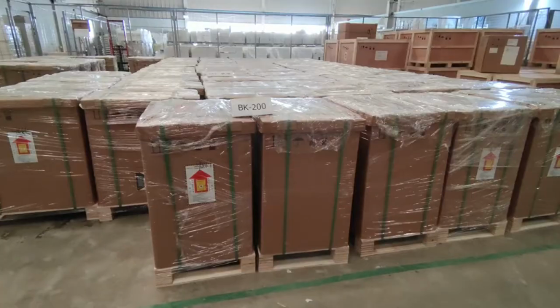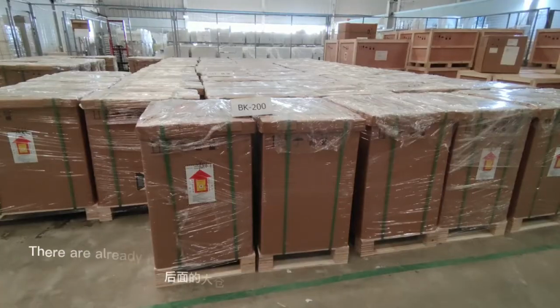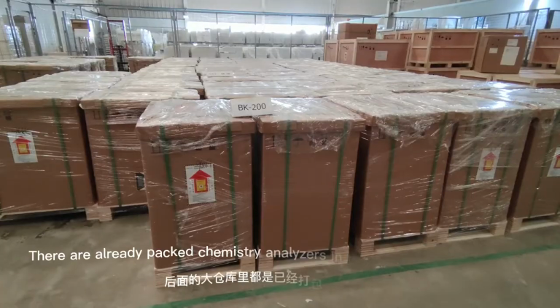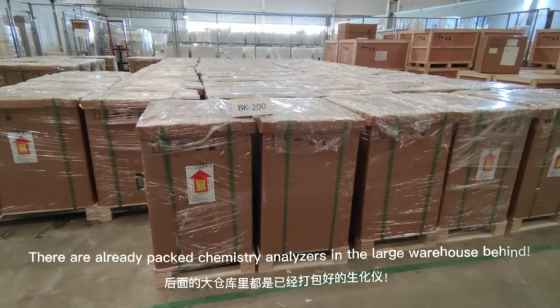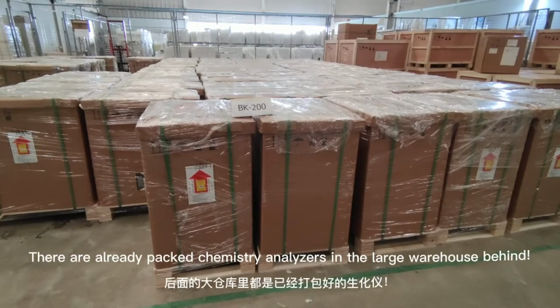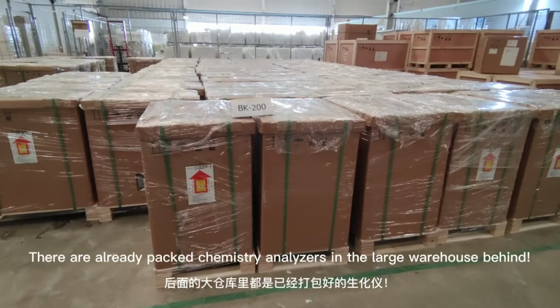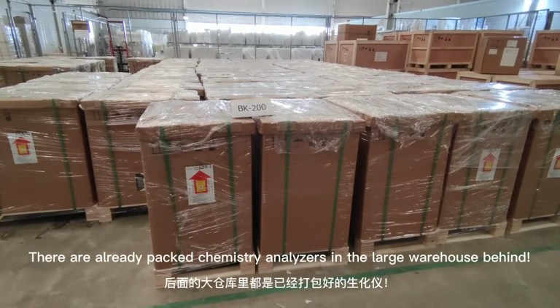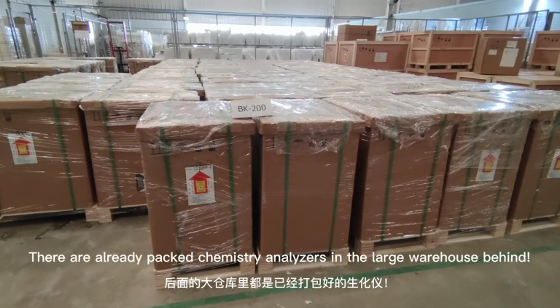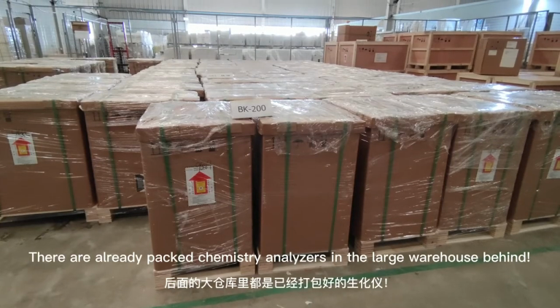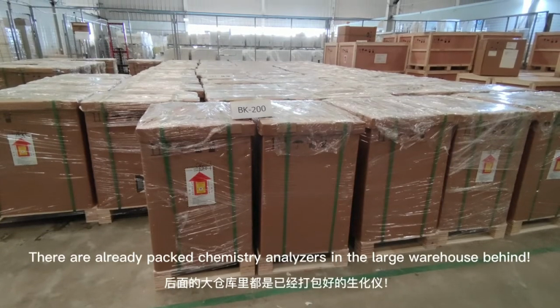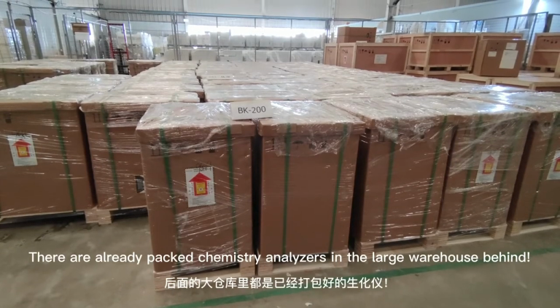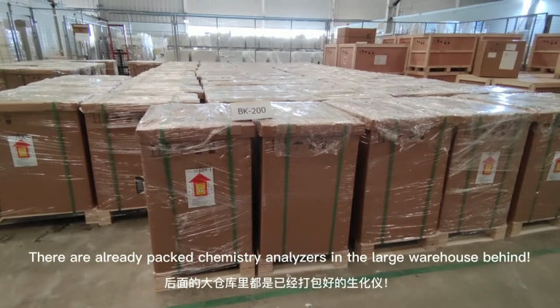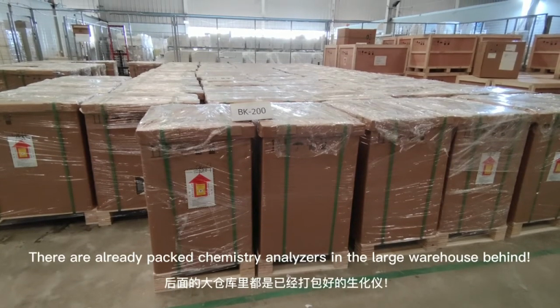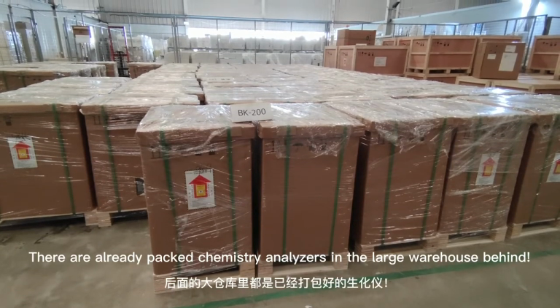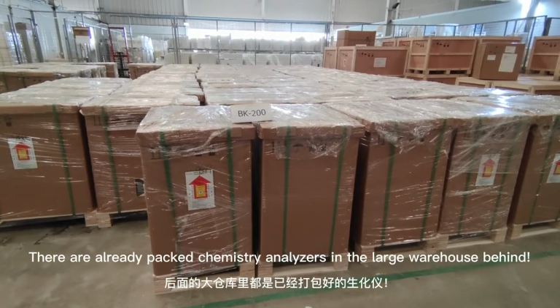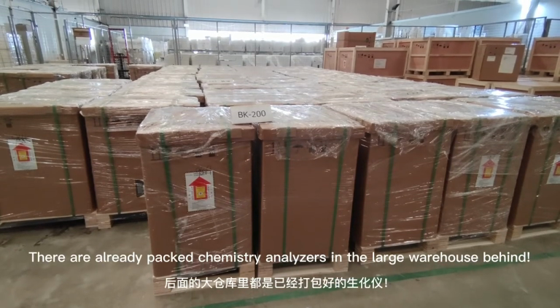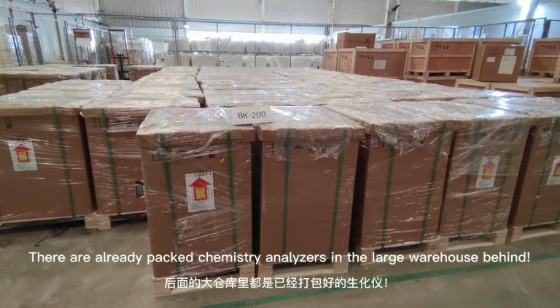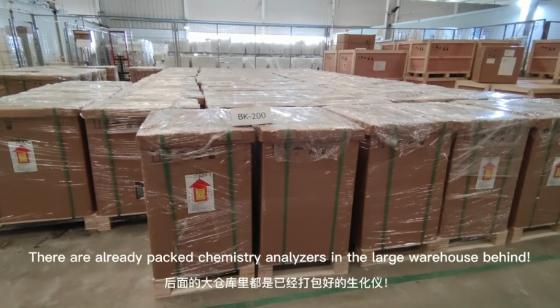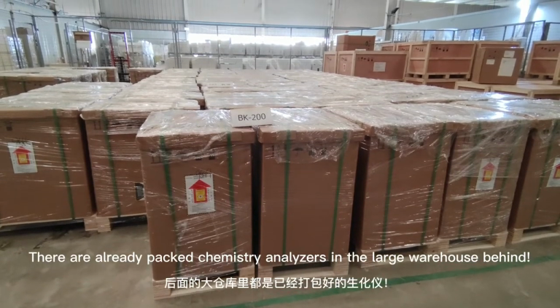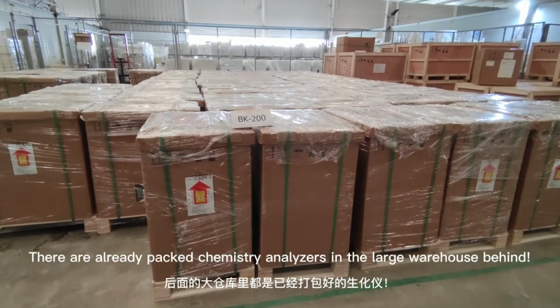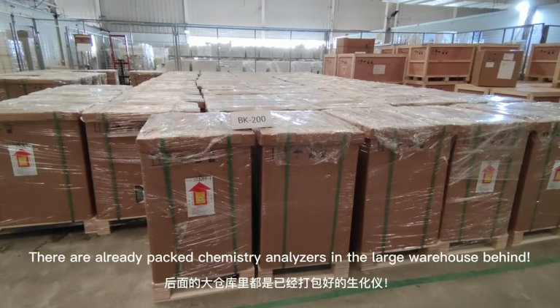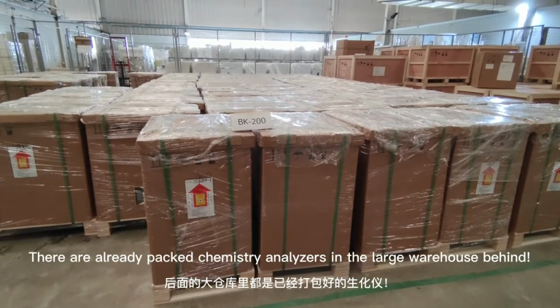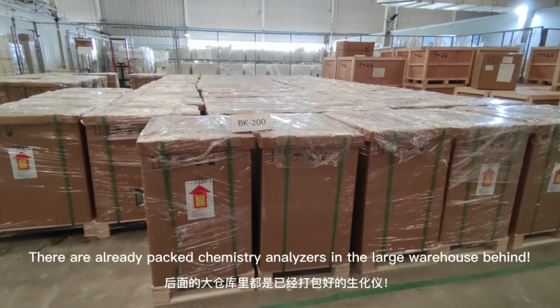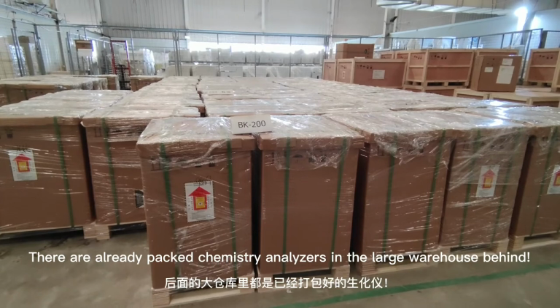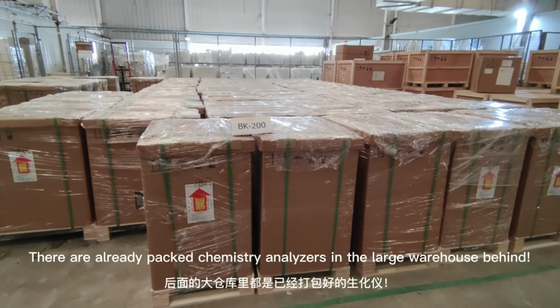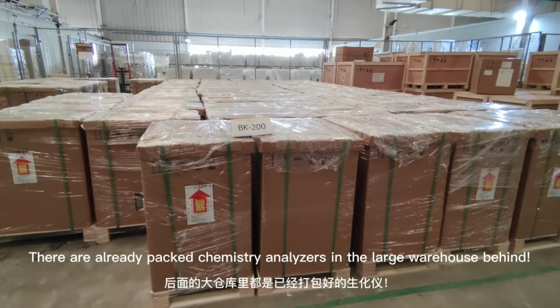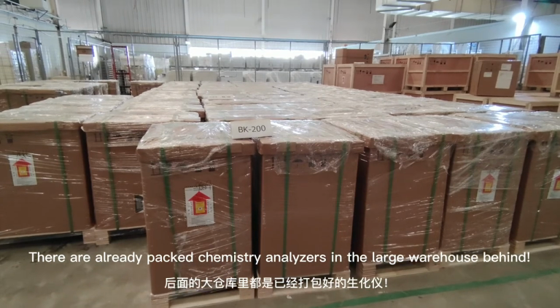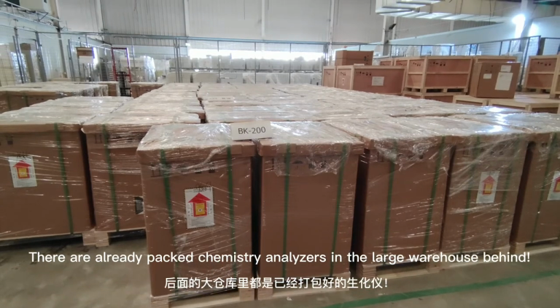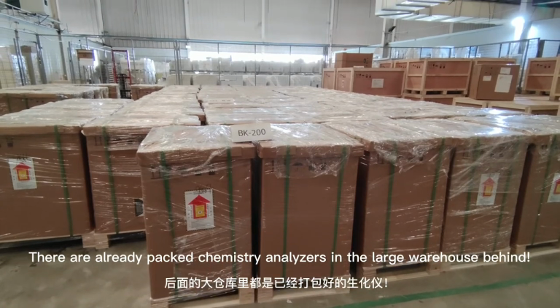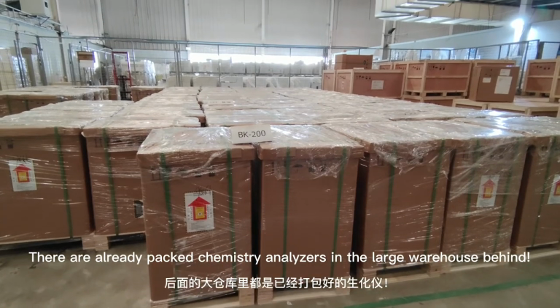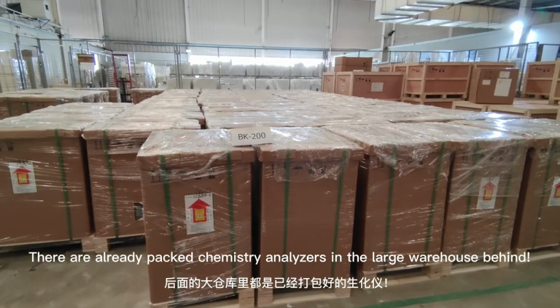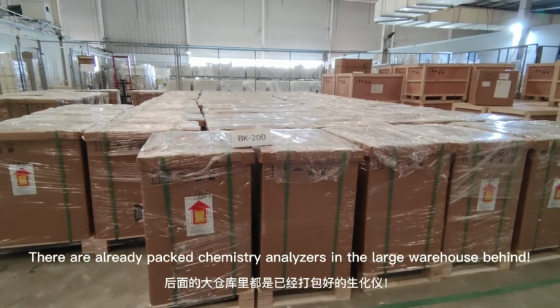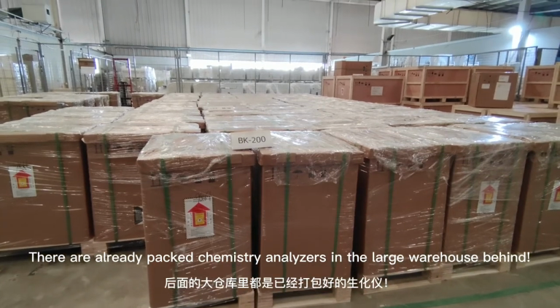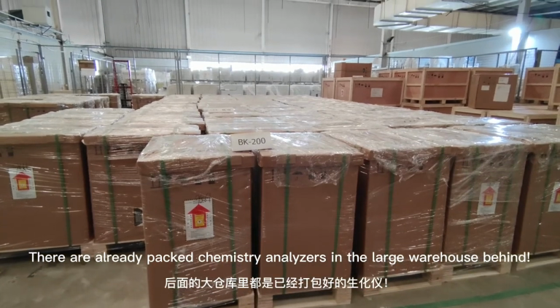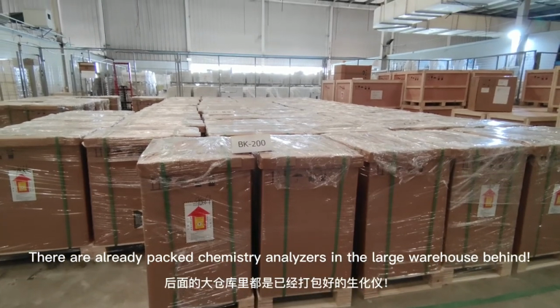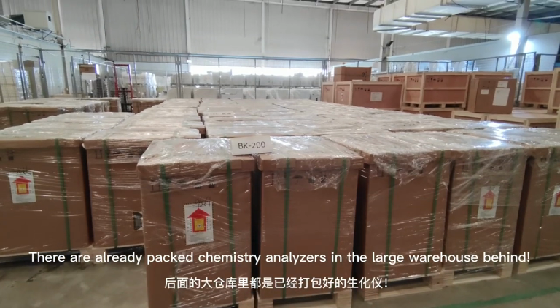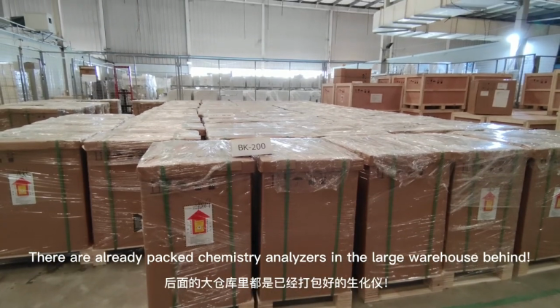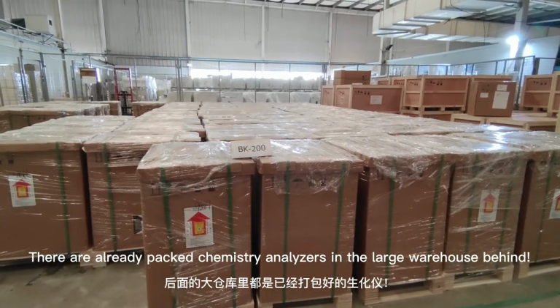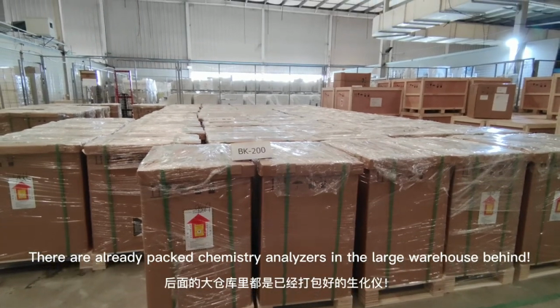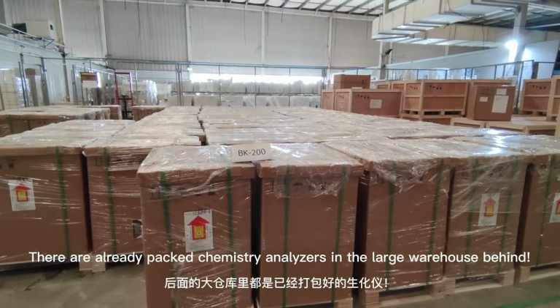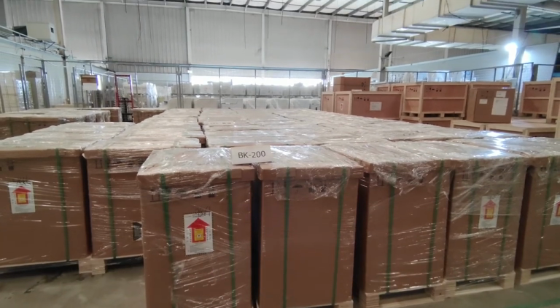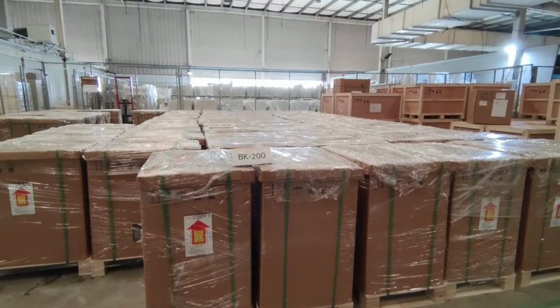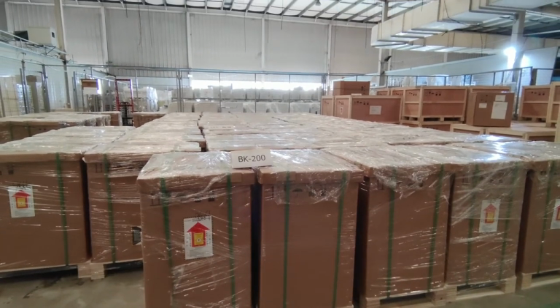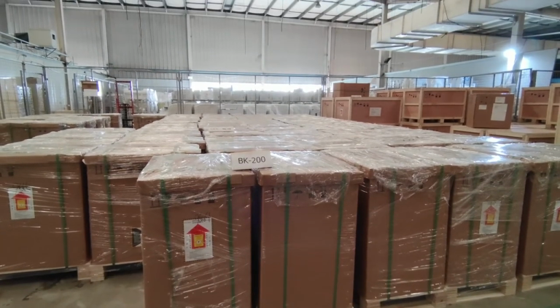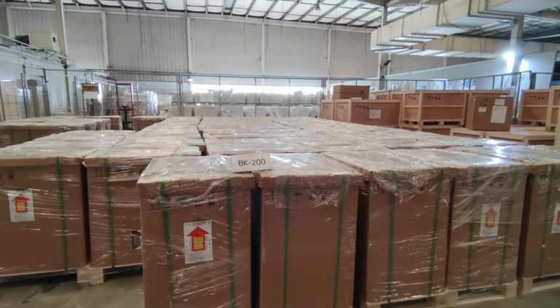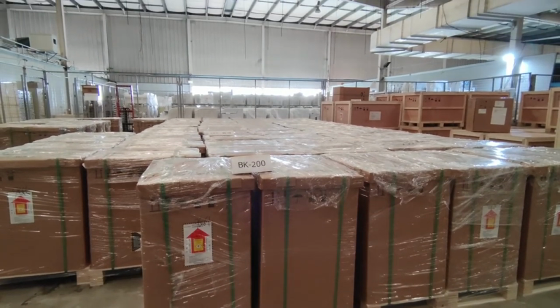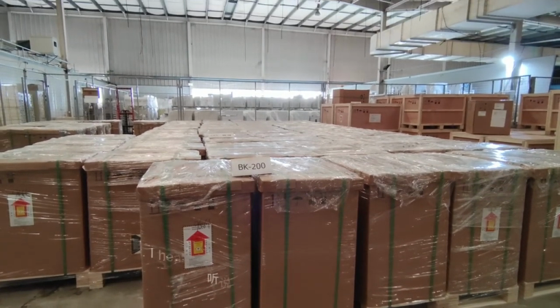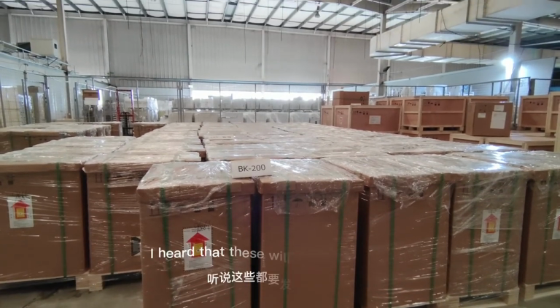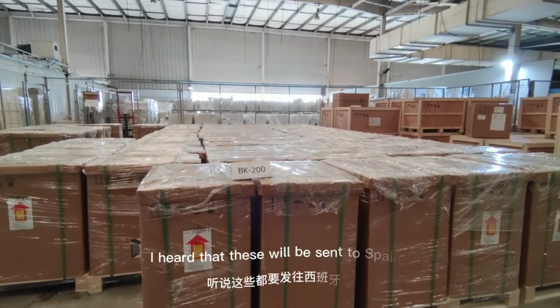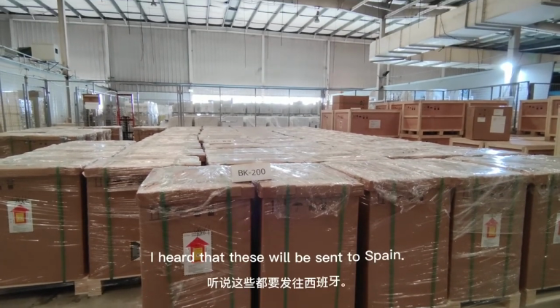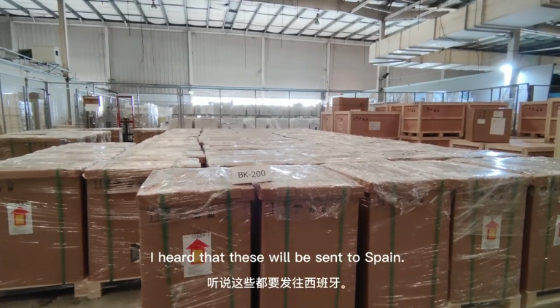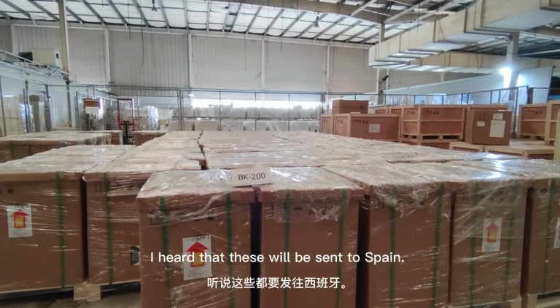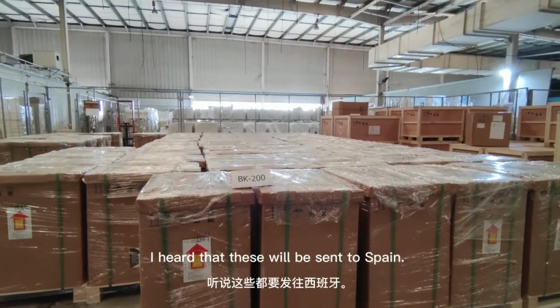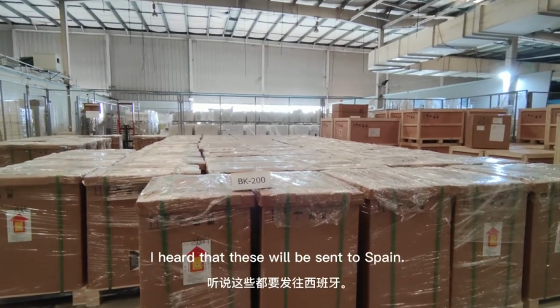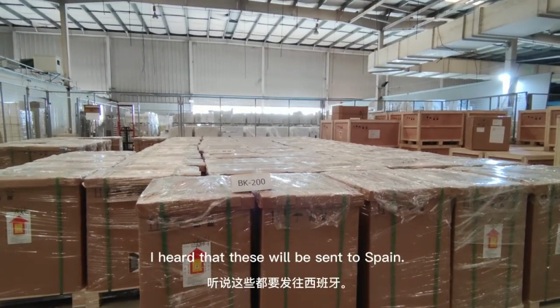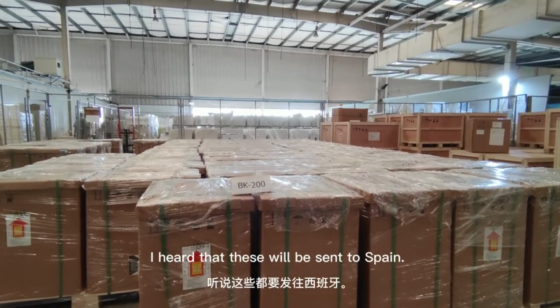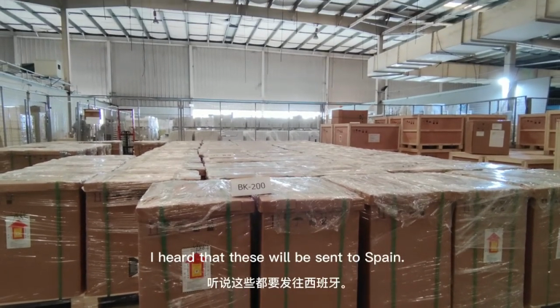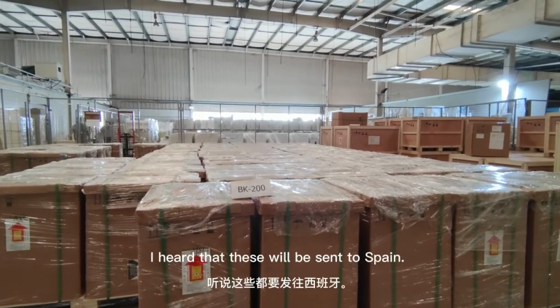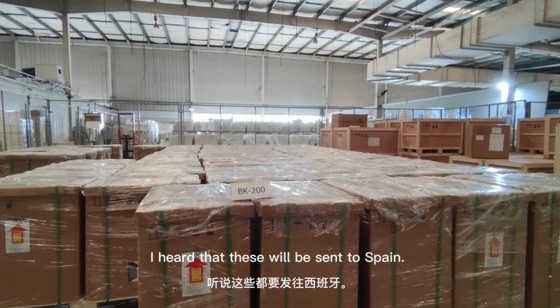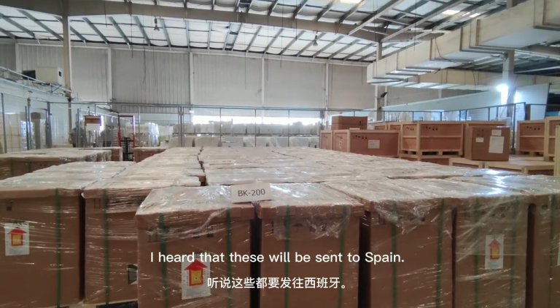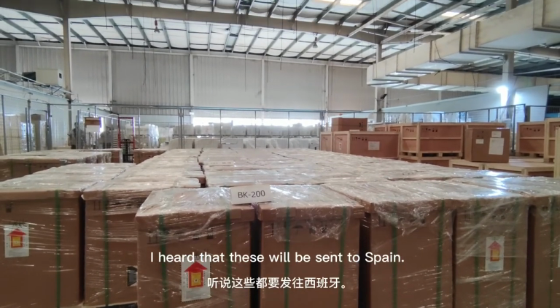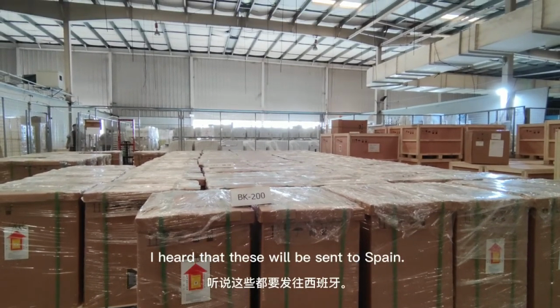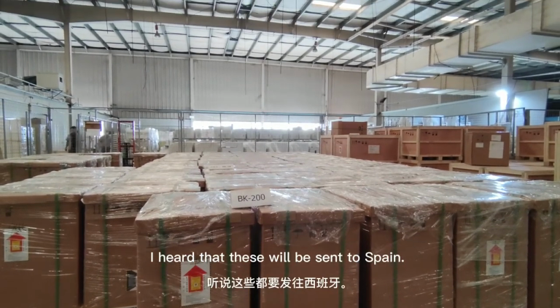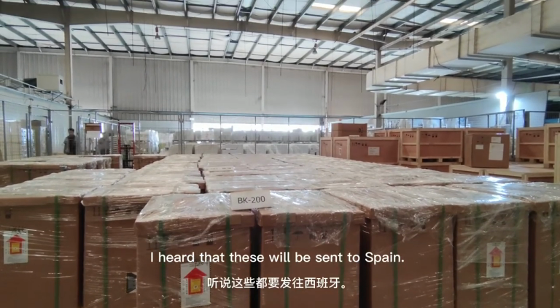There are already packed Chemistry Analyzers in the large warehouse behind. I heard that these will be sent to Spain.